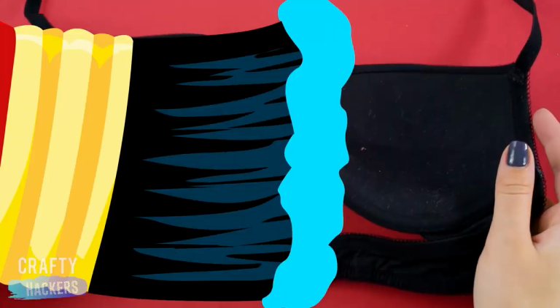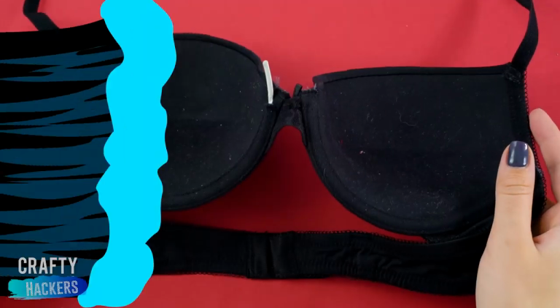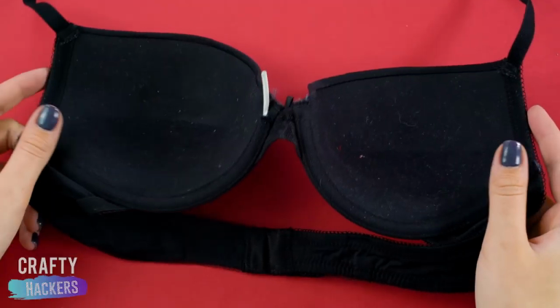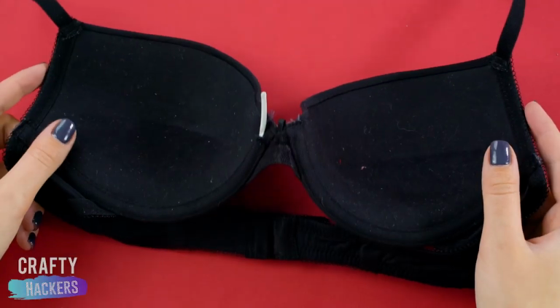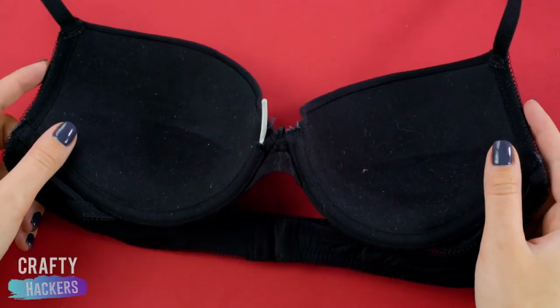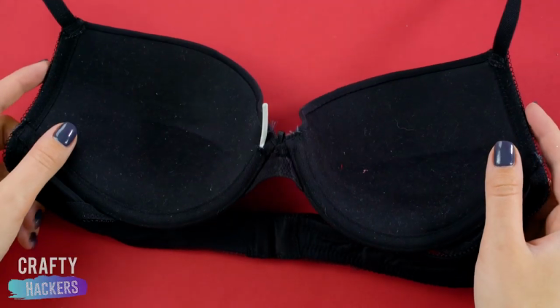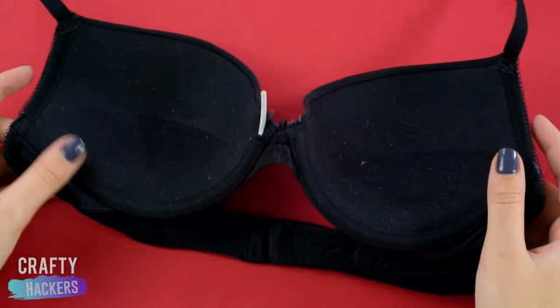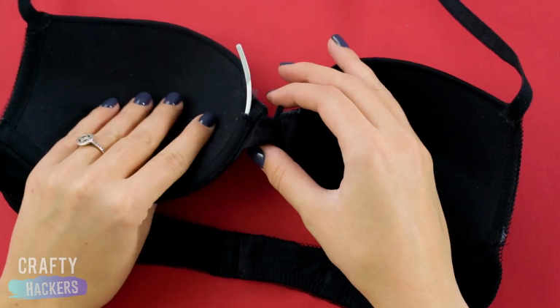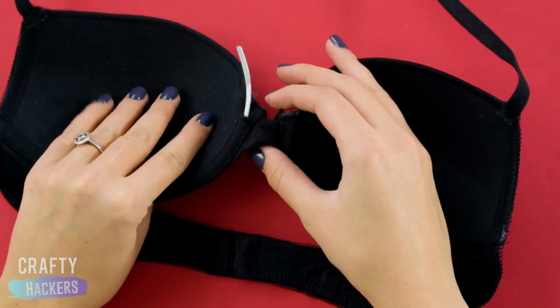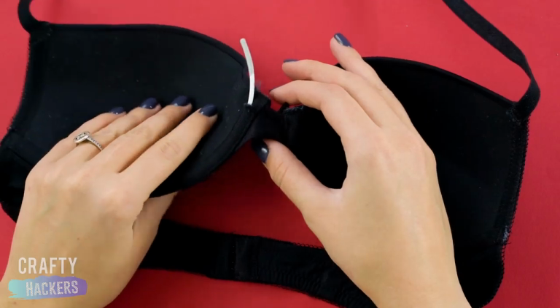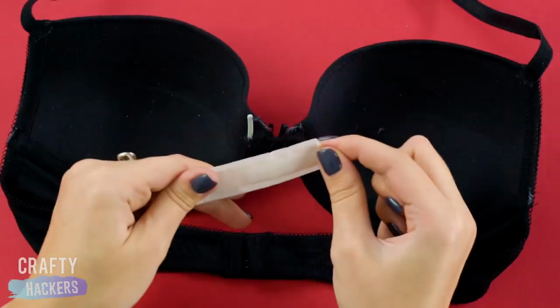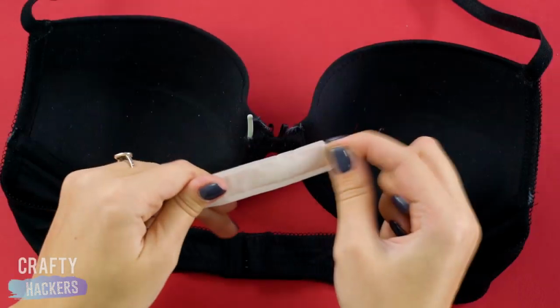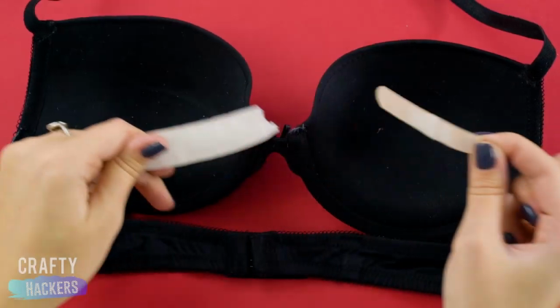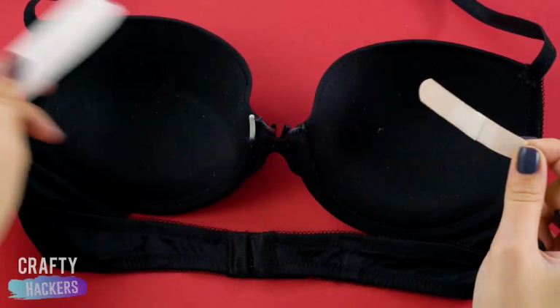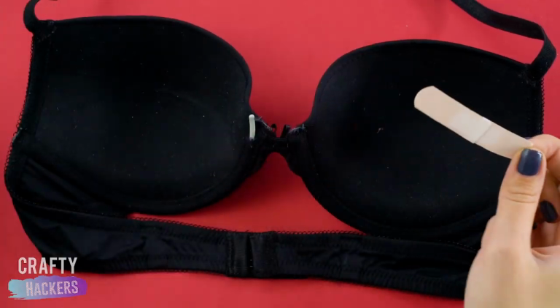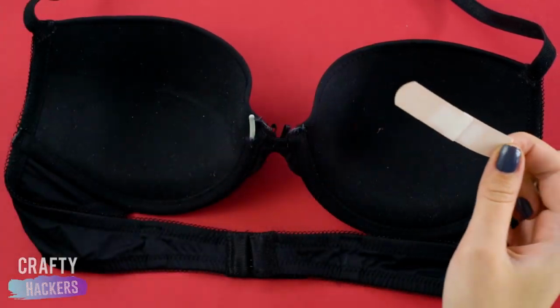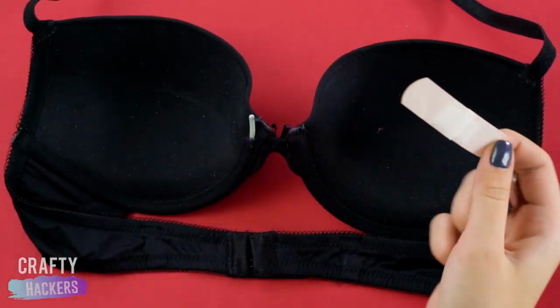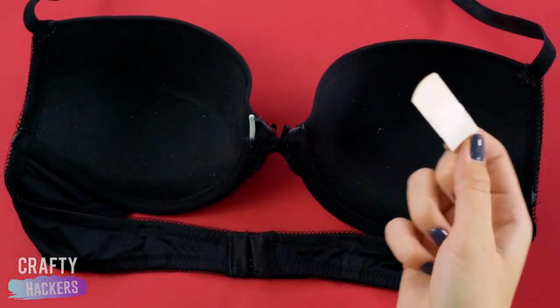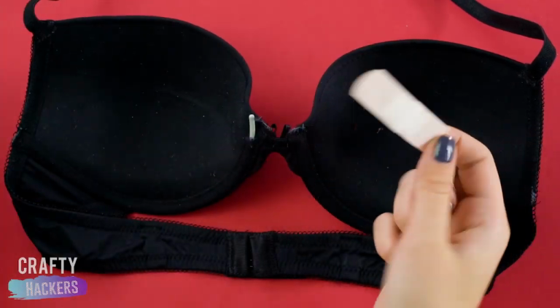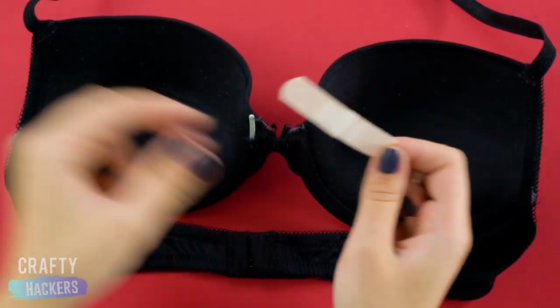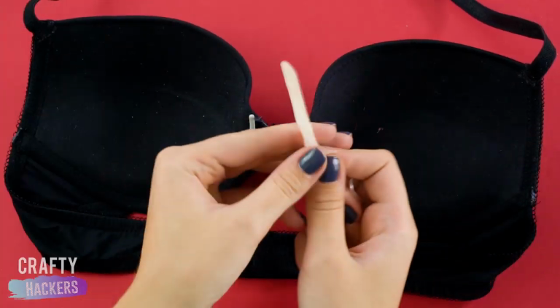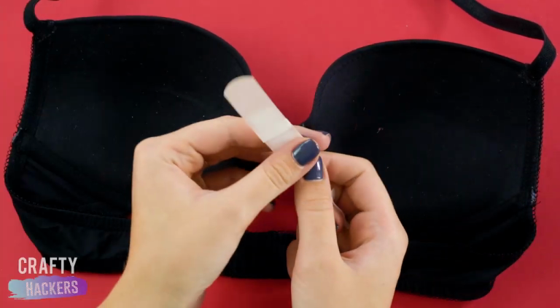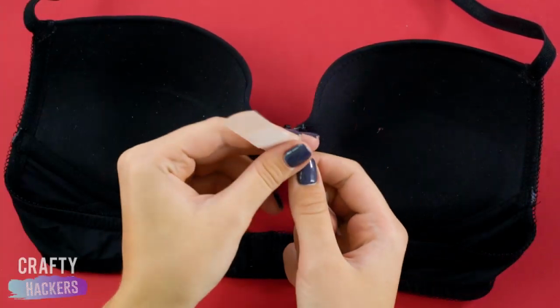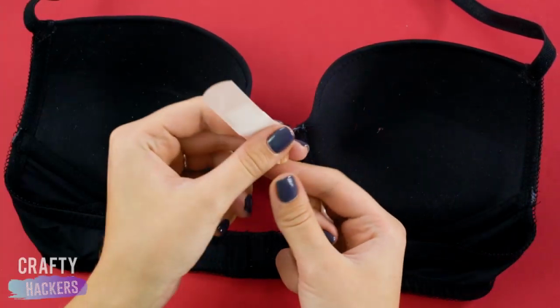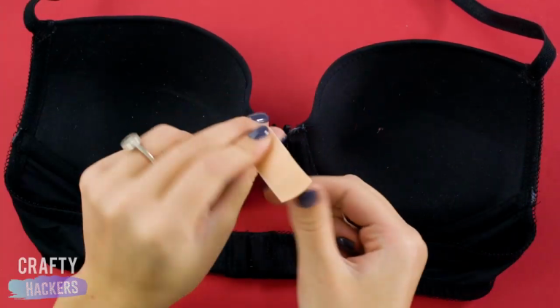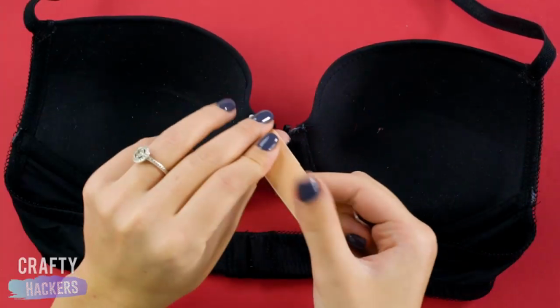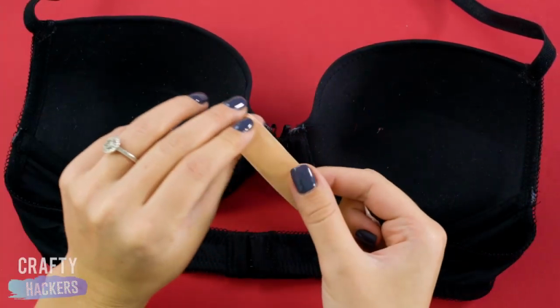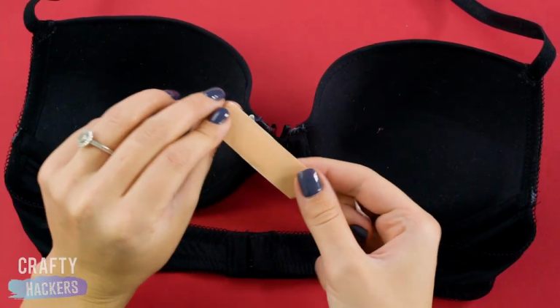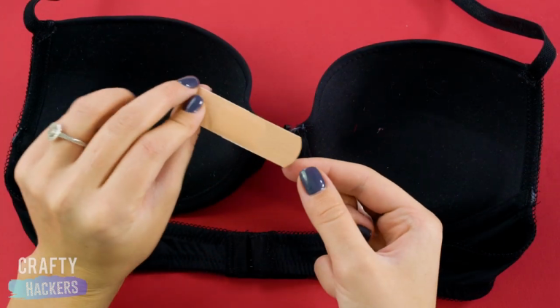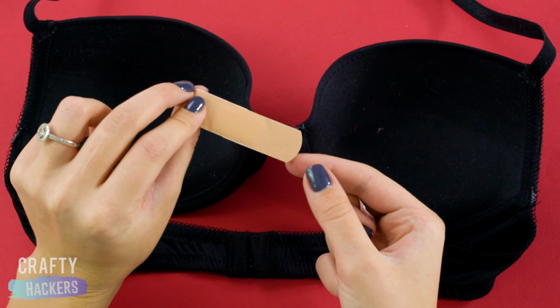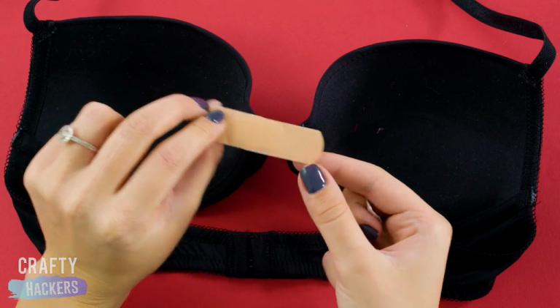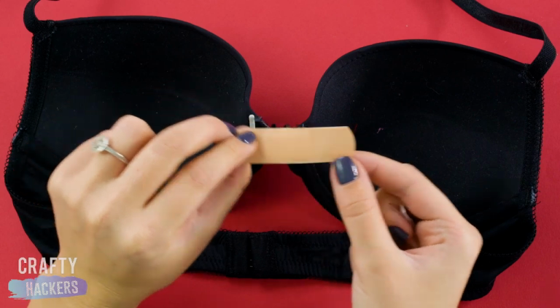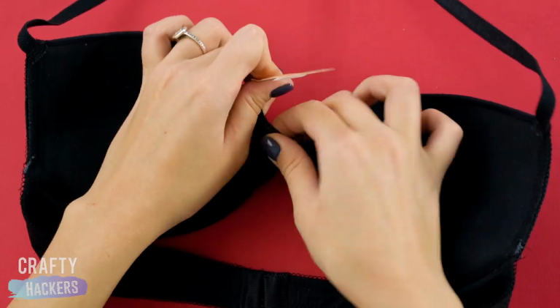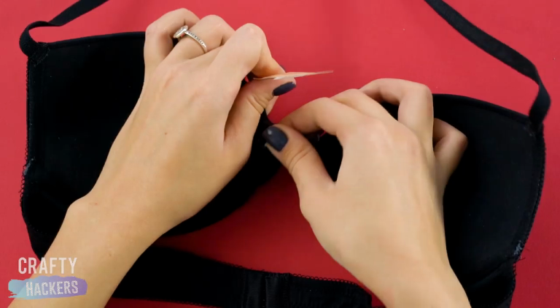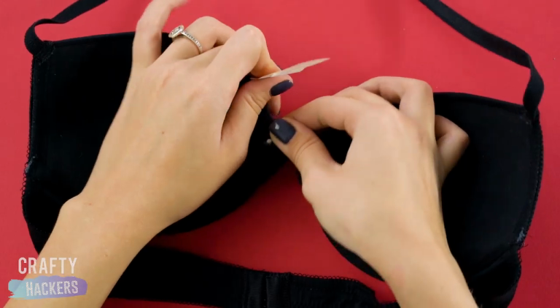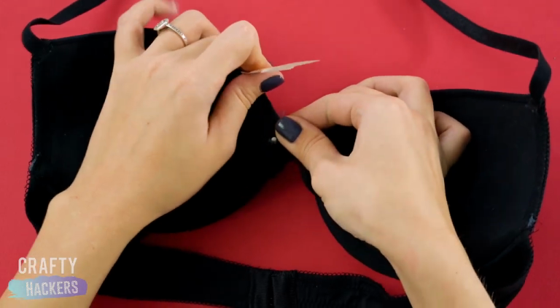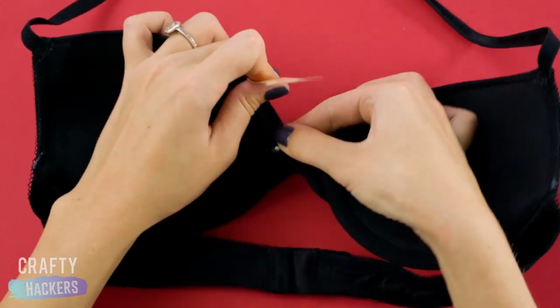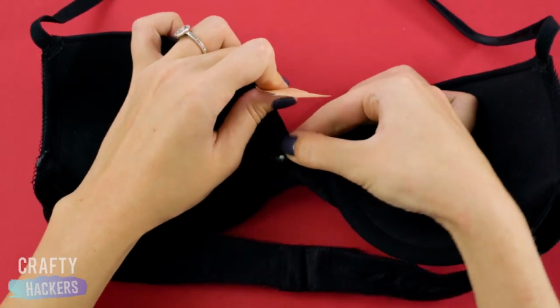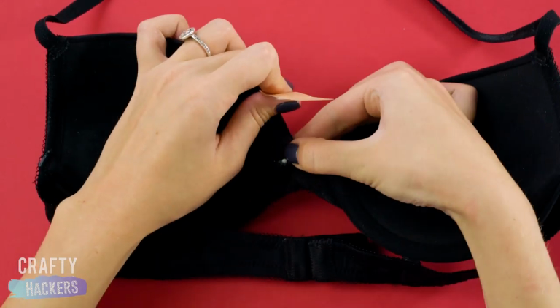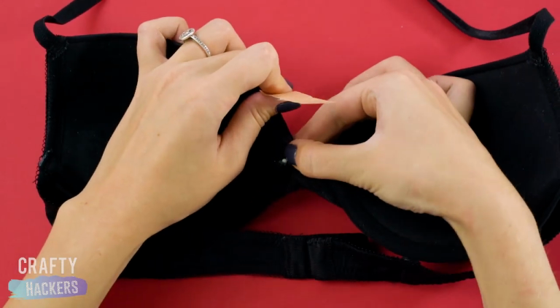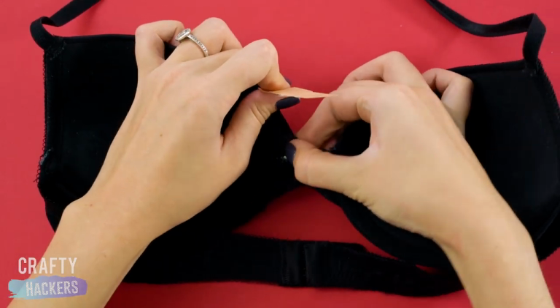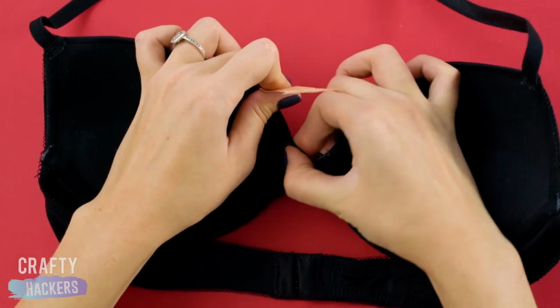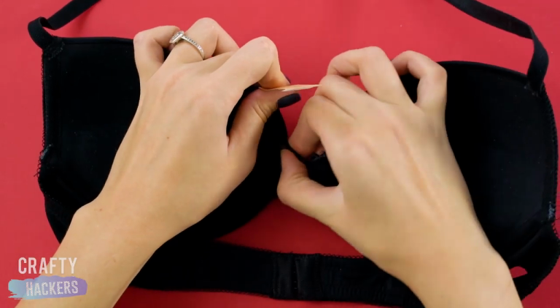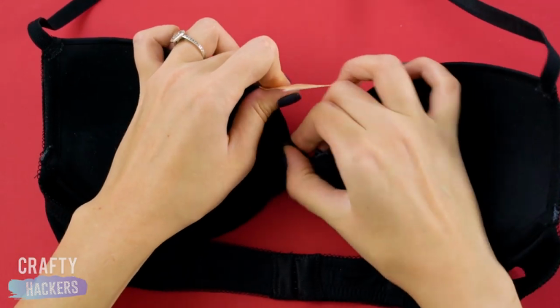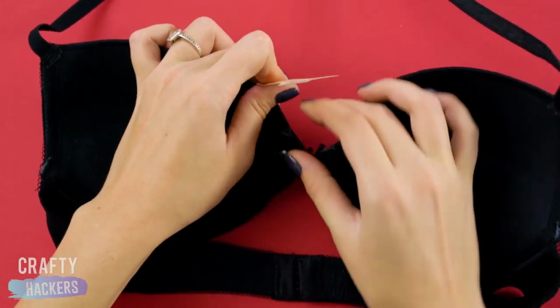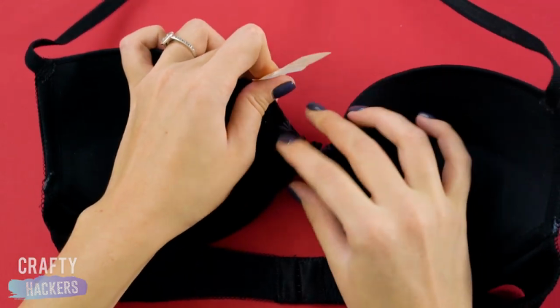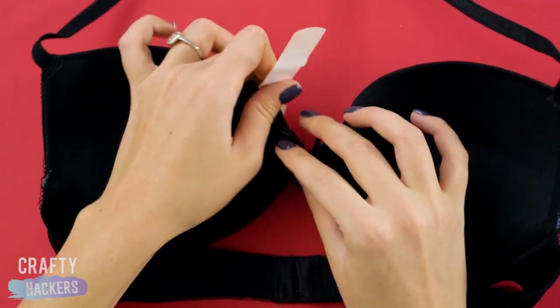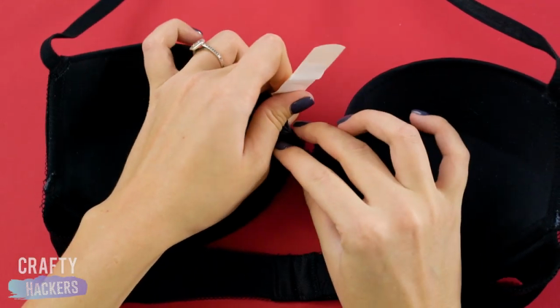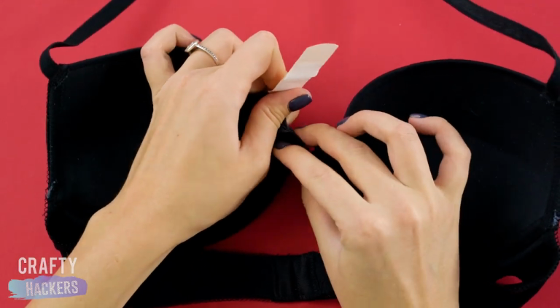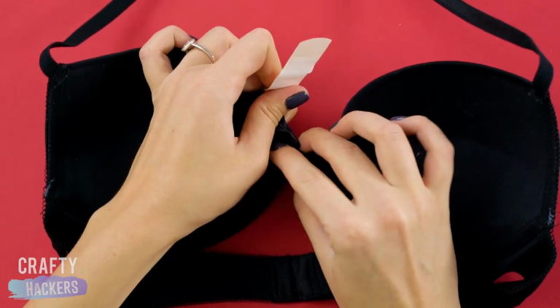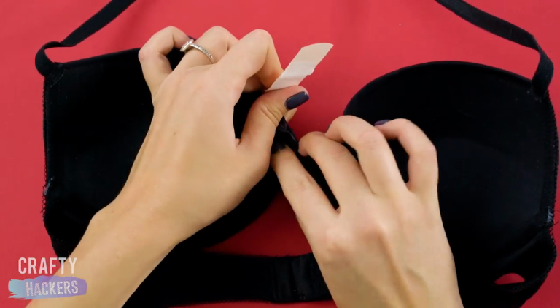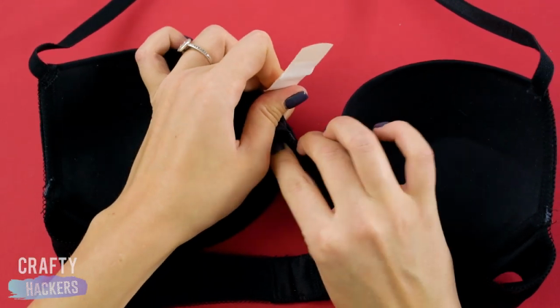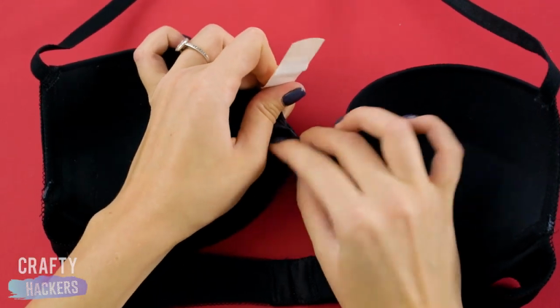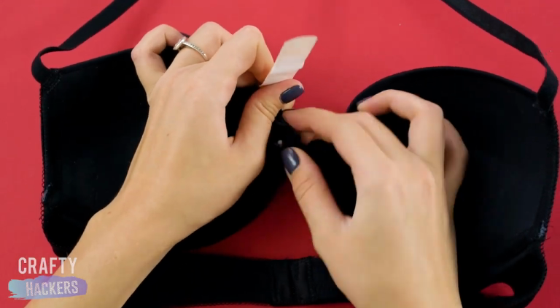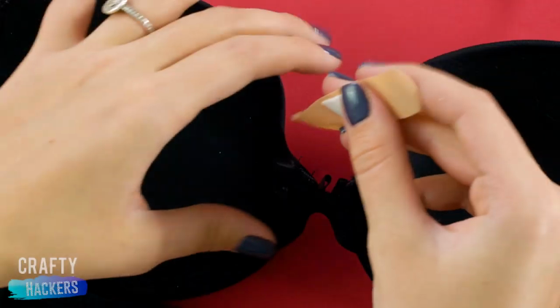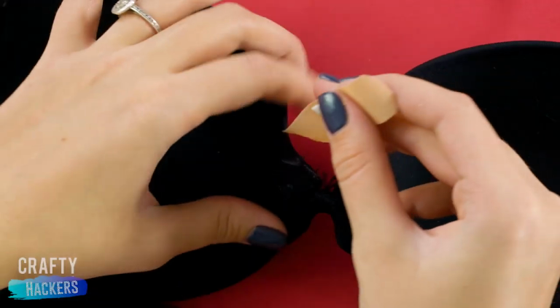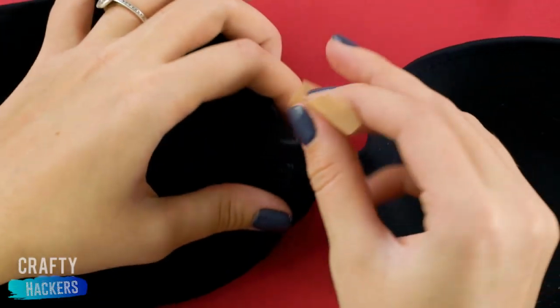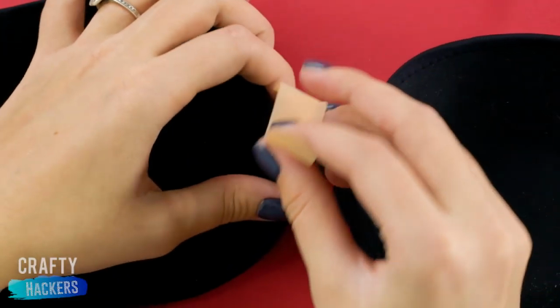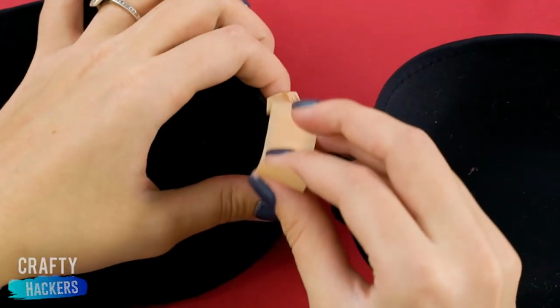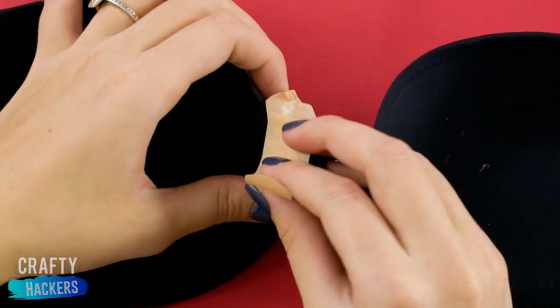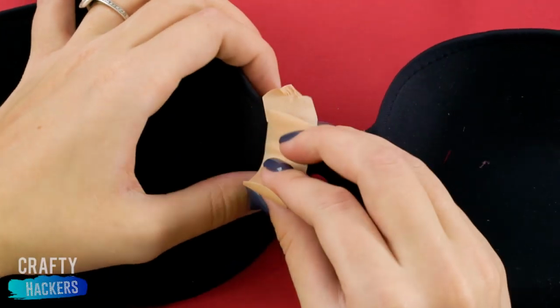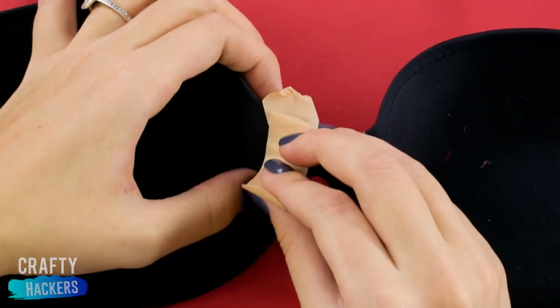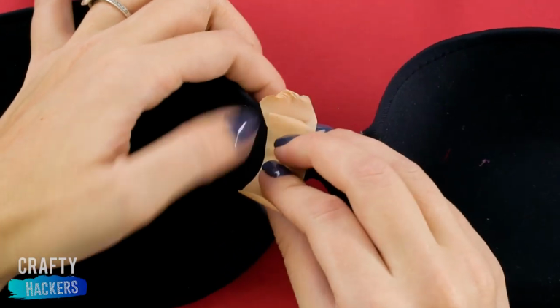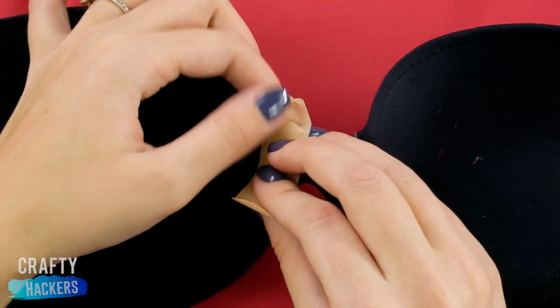Don't you hate it when your underwire pops out of your bra? Here's a temporary trick to keep it in check. Just cover it with a band-aid. Problem solved!